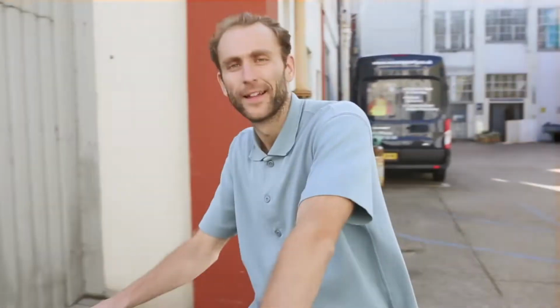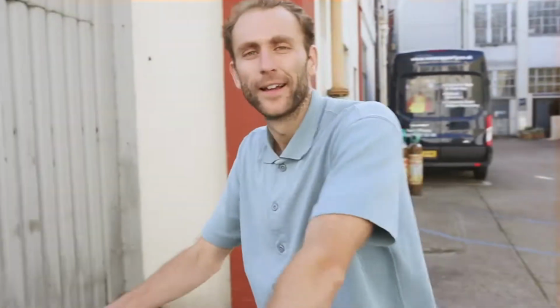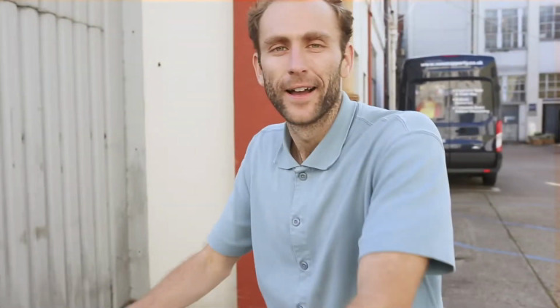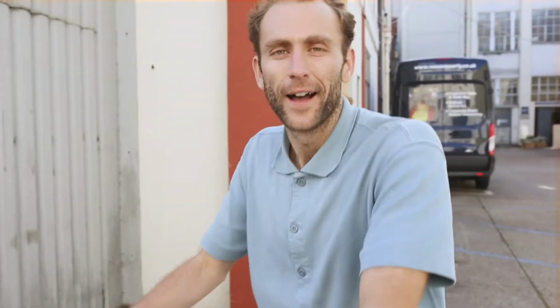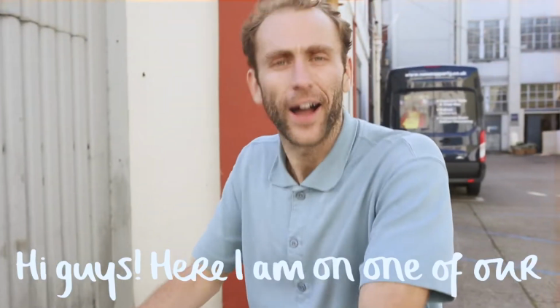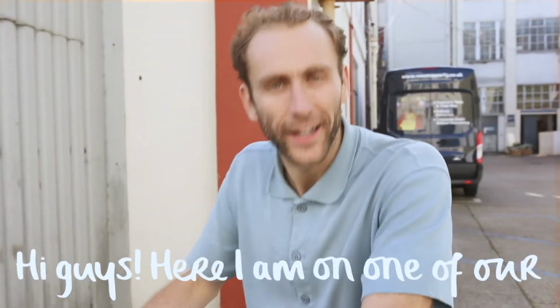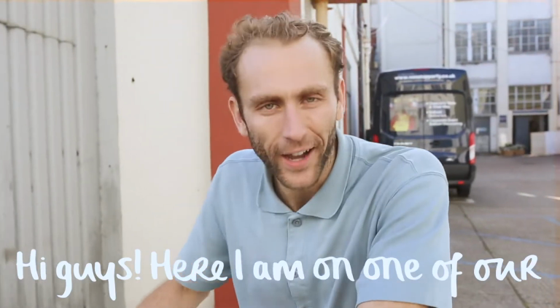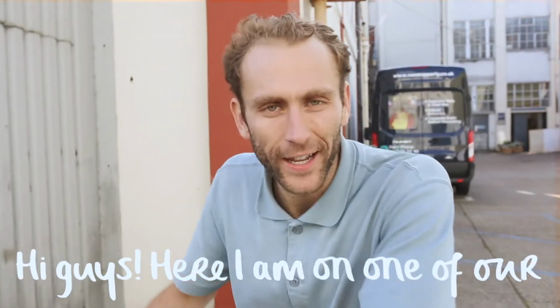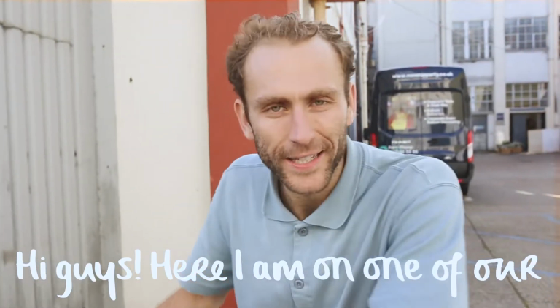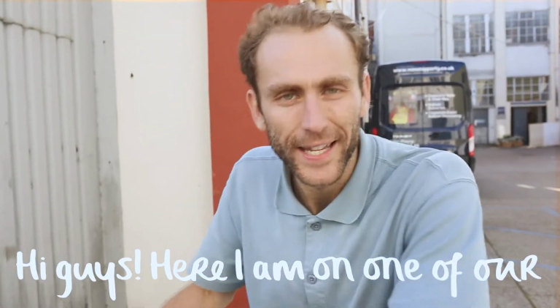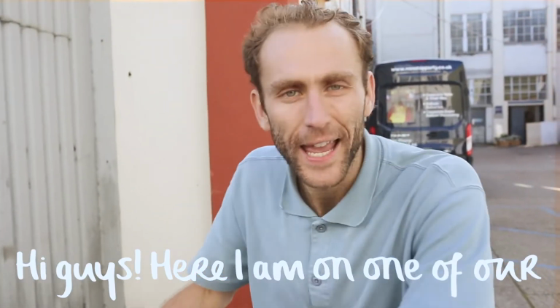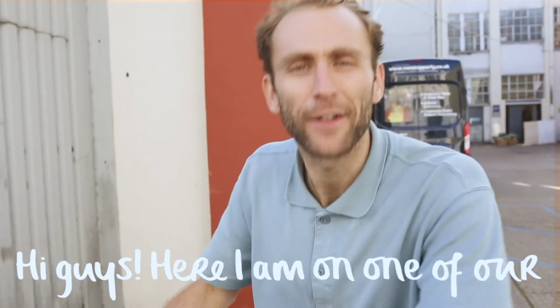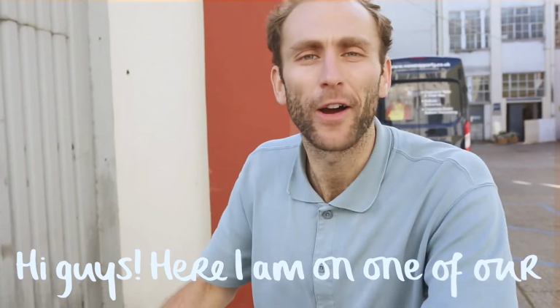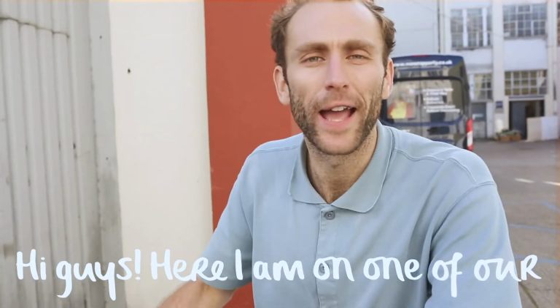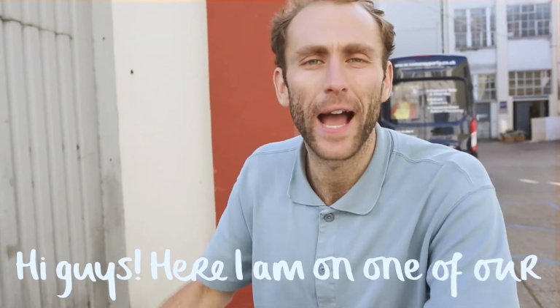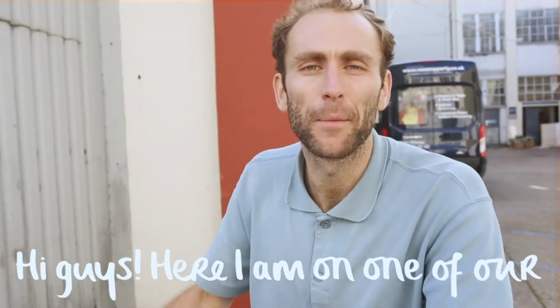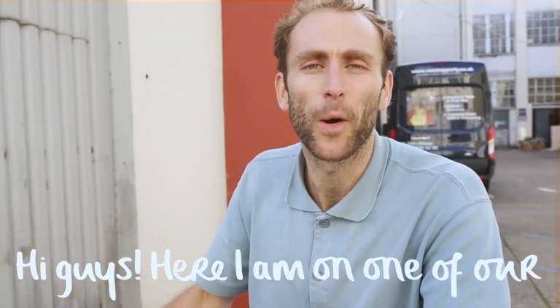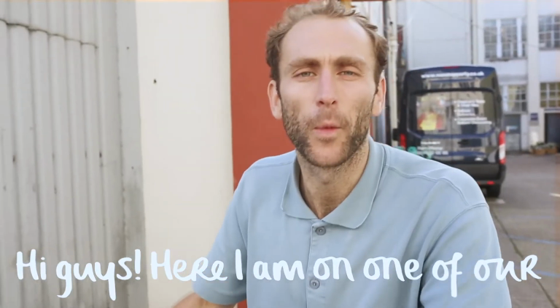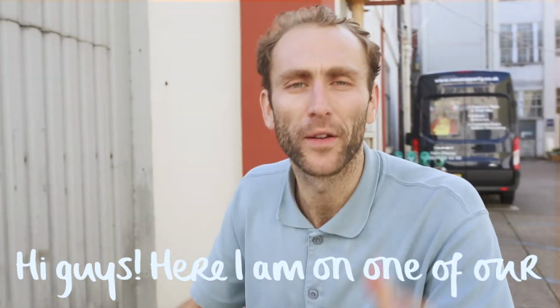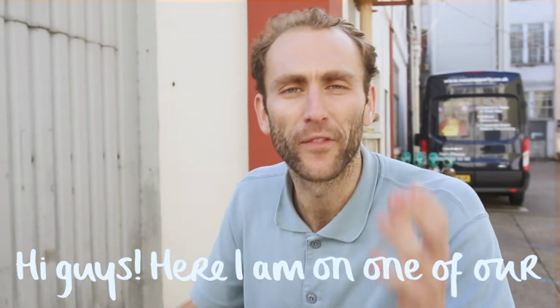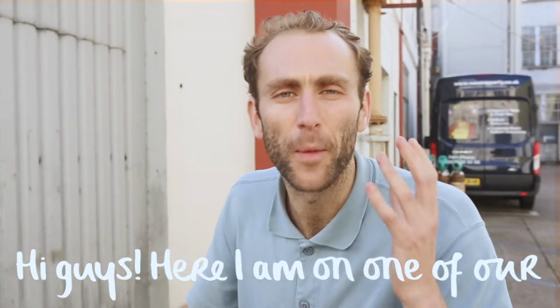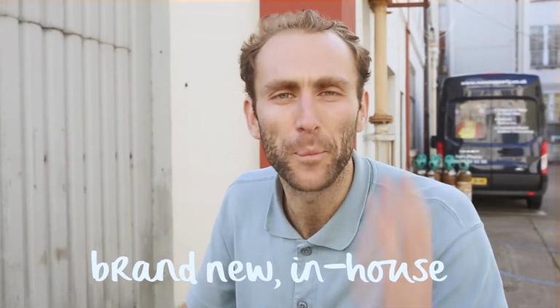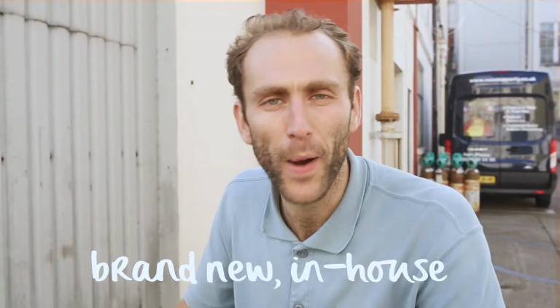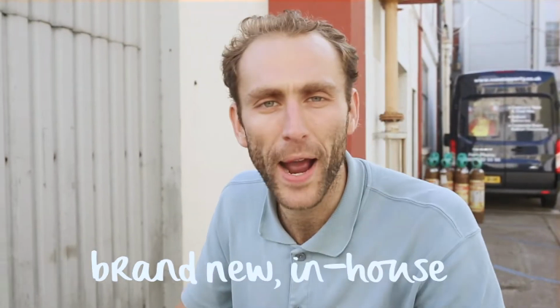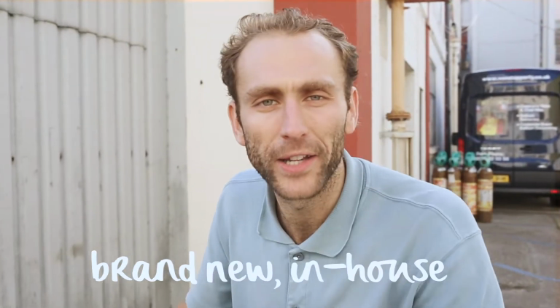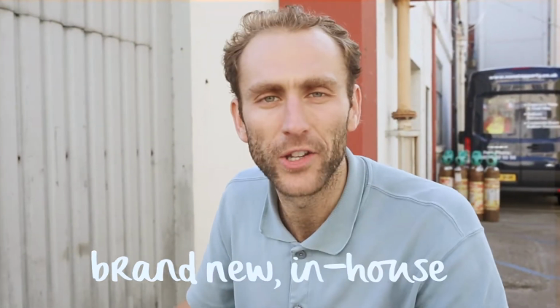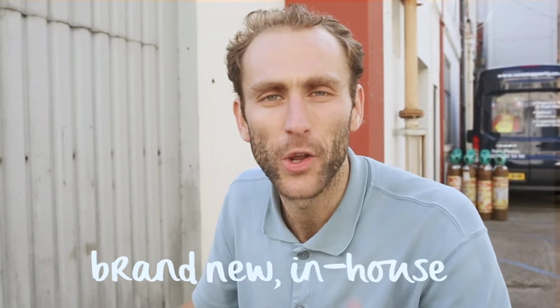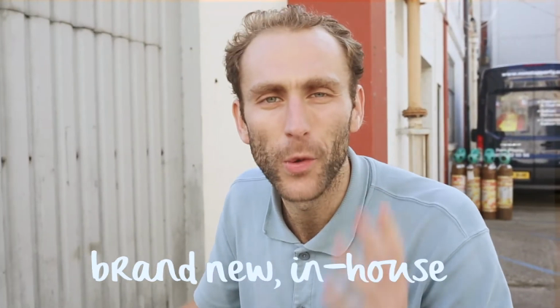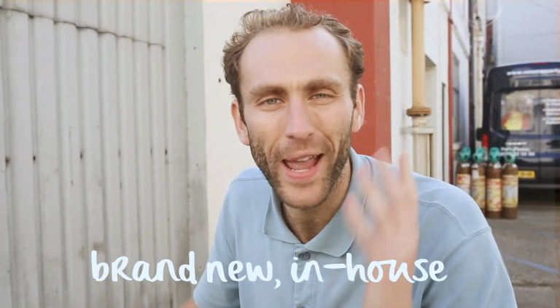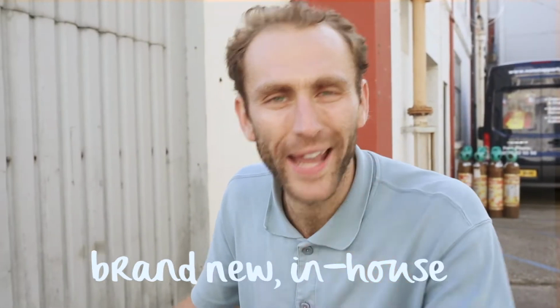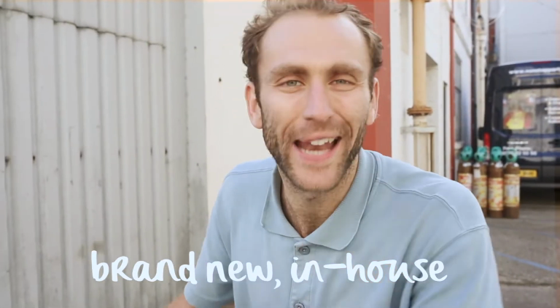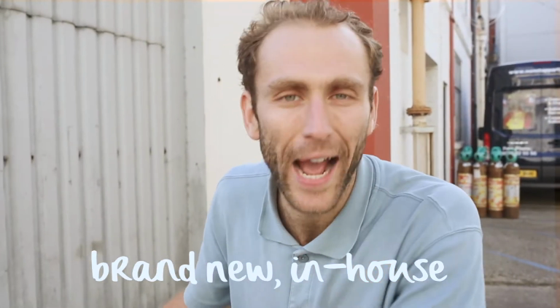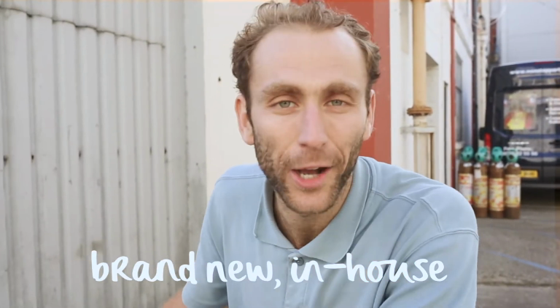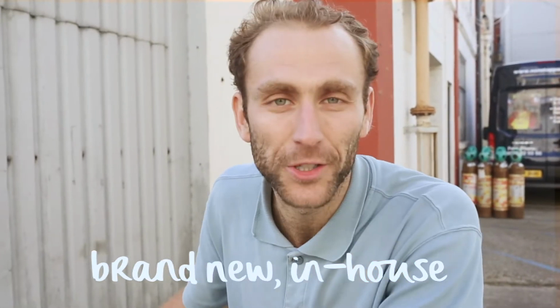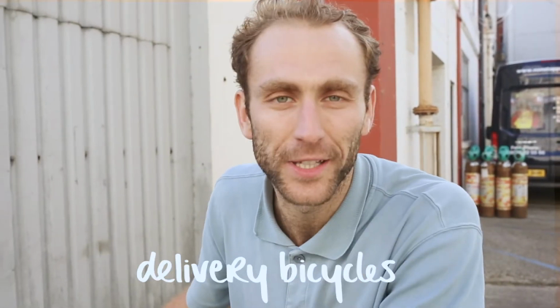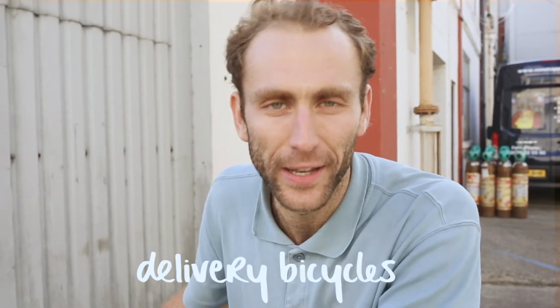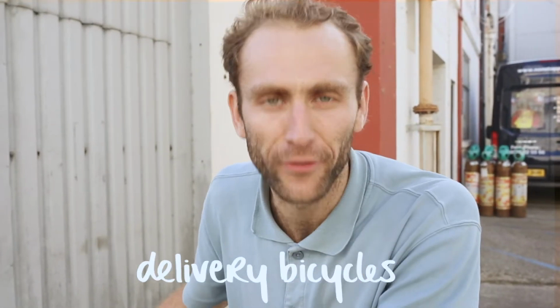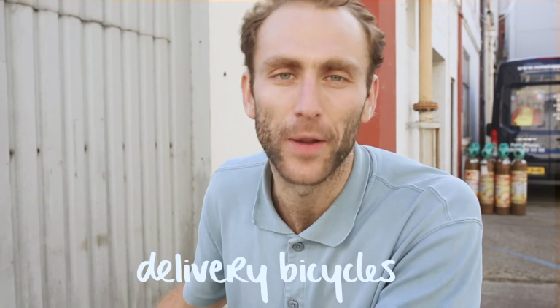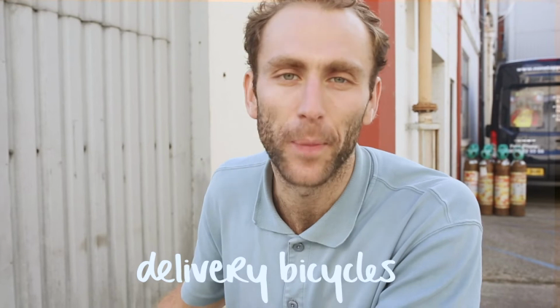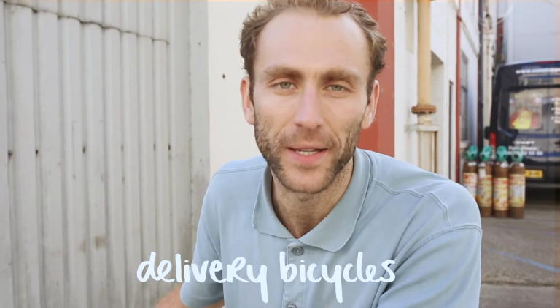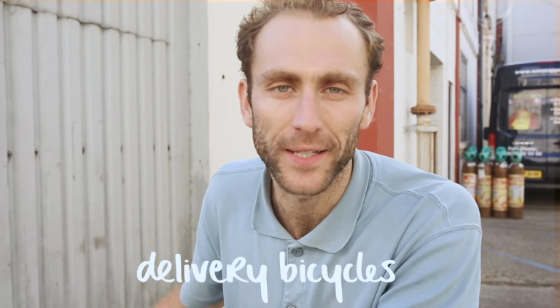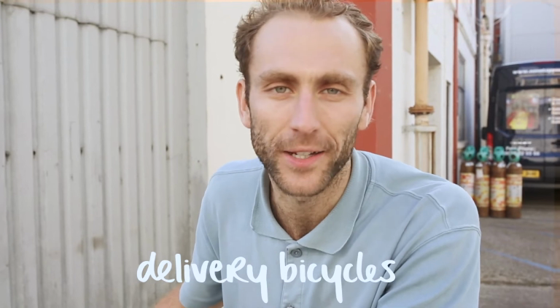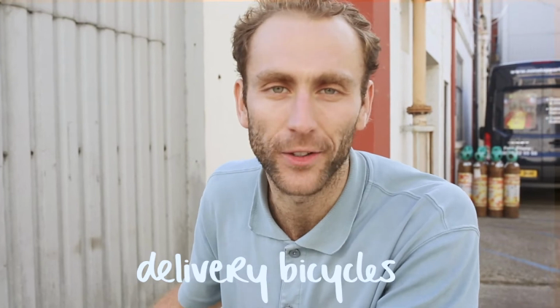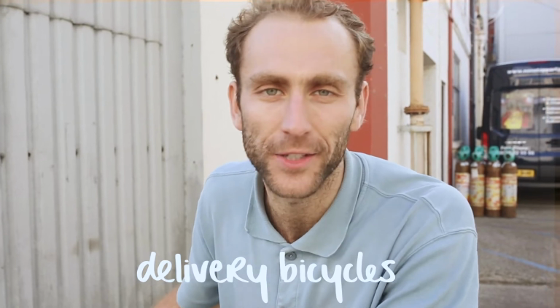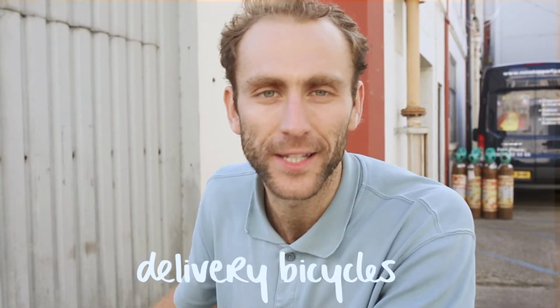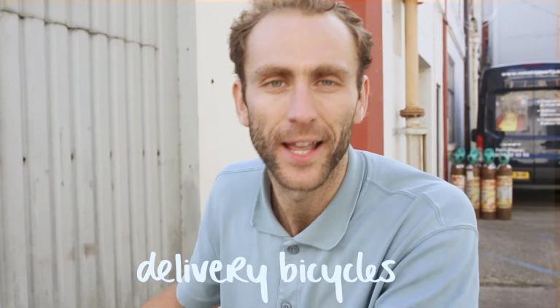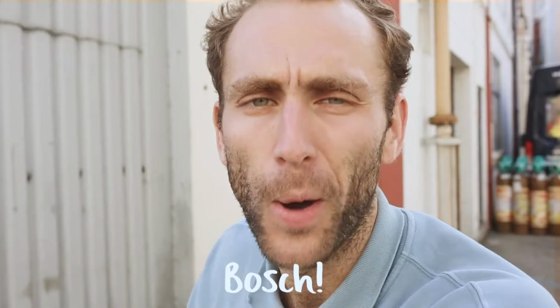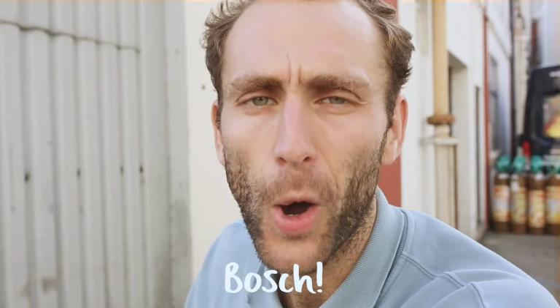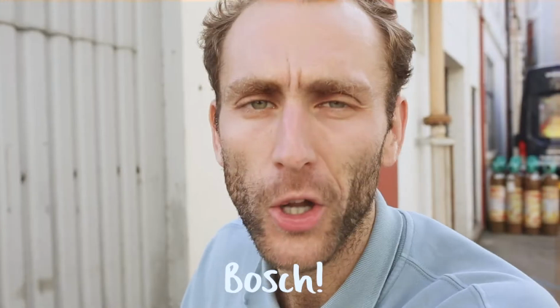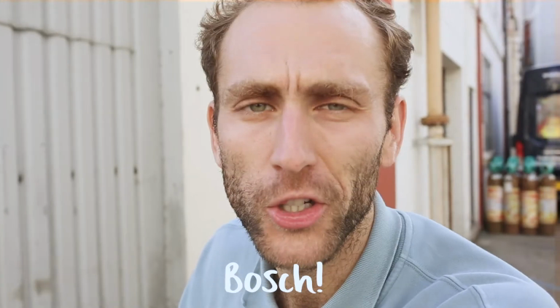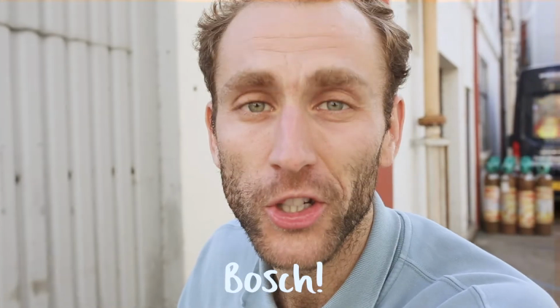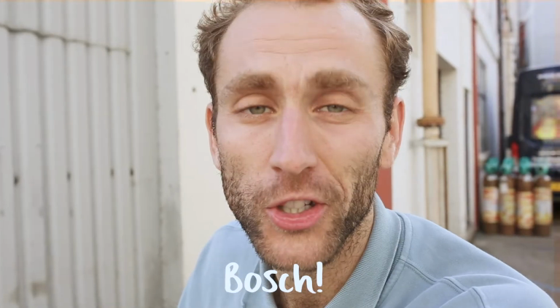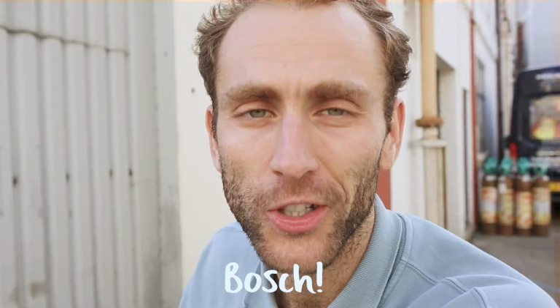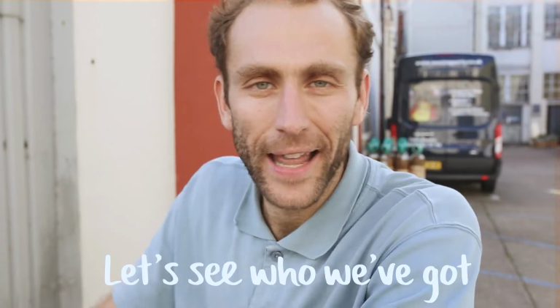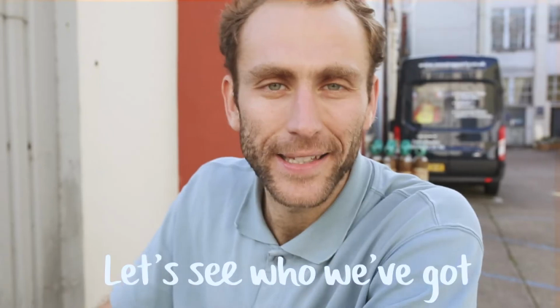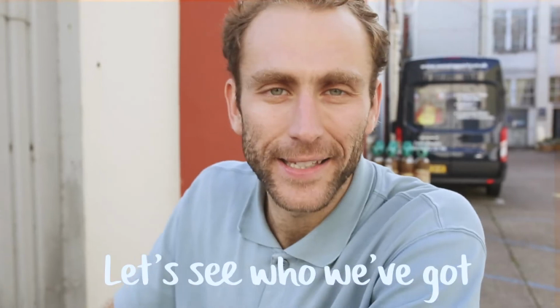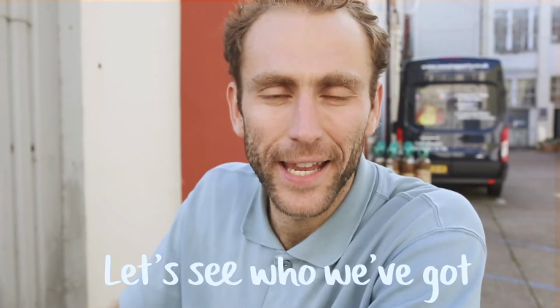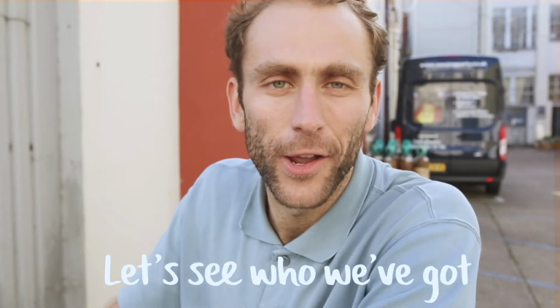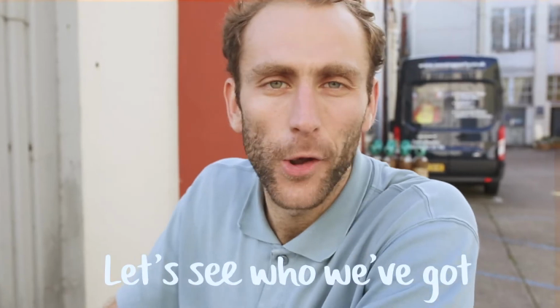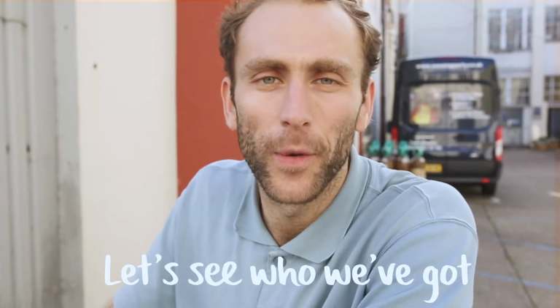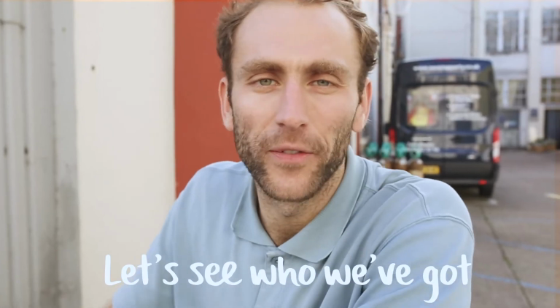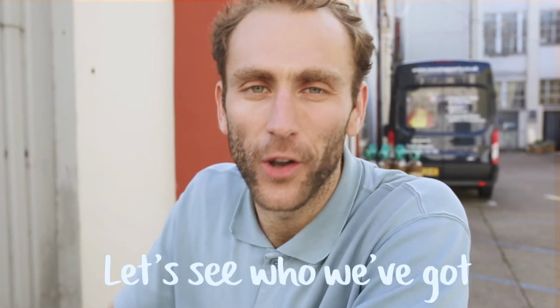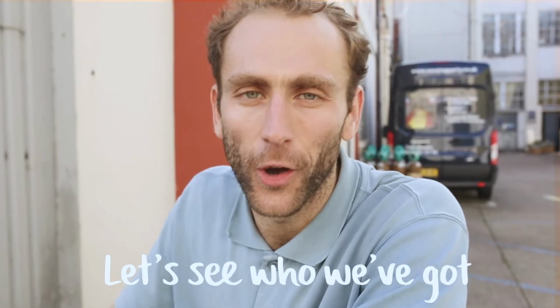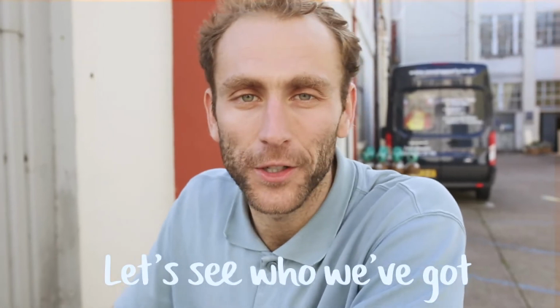Hi guys, here I am on one of our brand new in-house delivery bicycles. Bosh! Let's see who we've got.